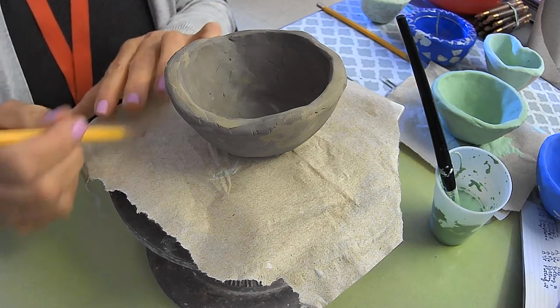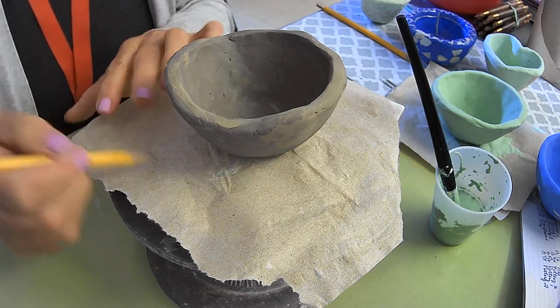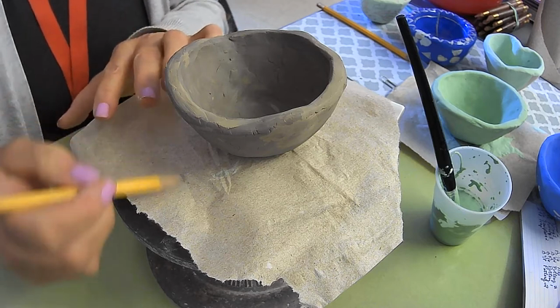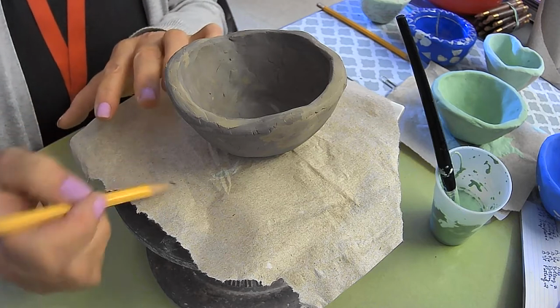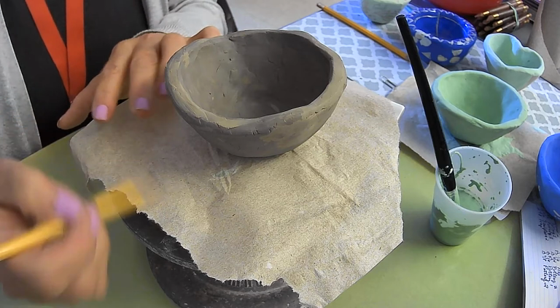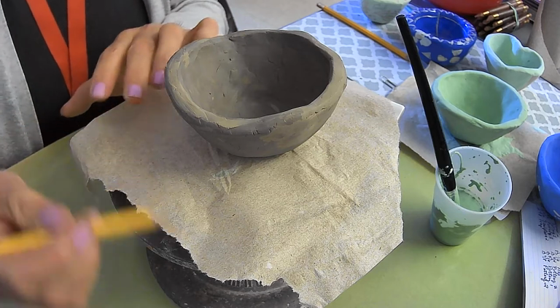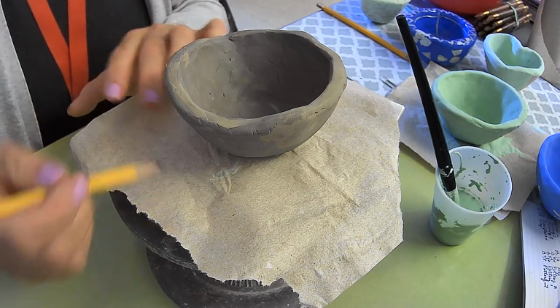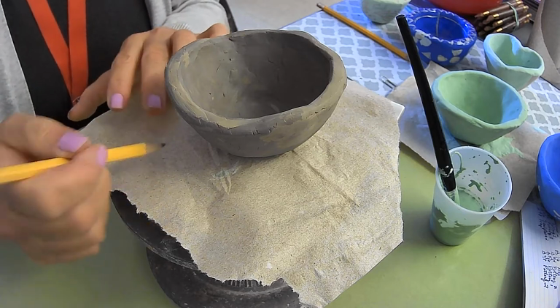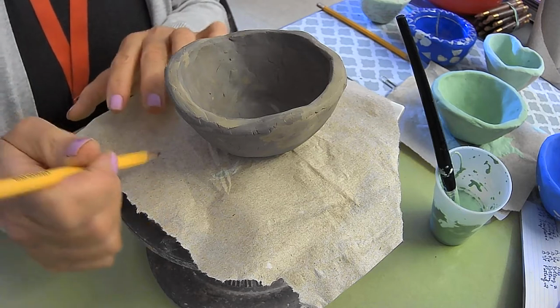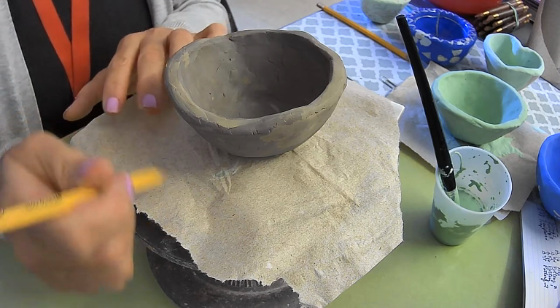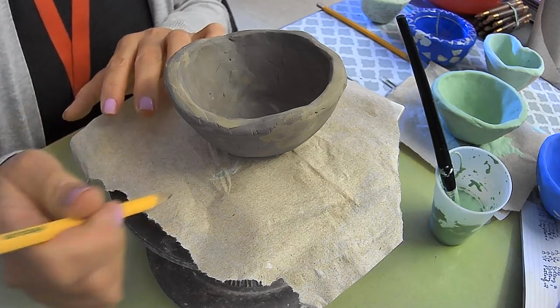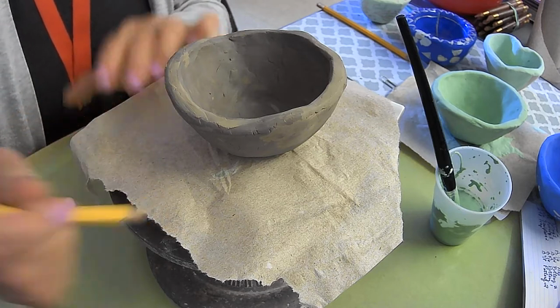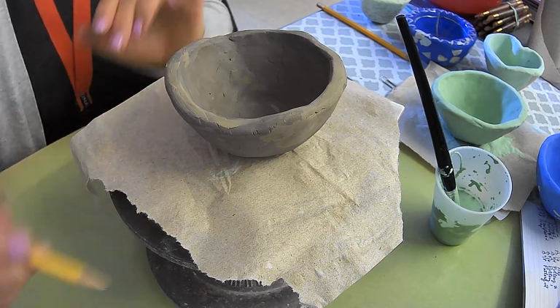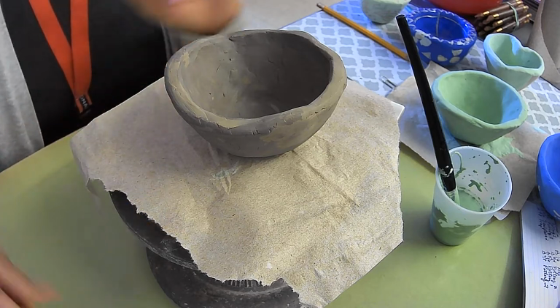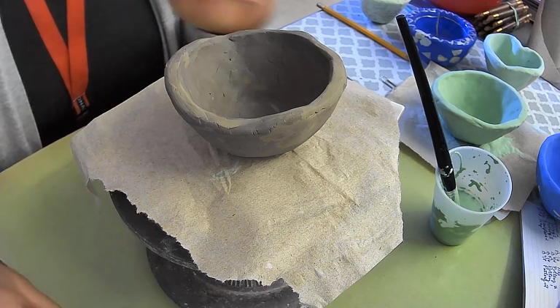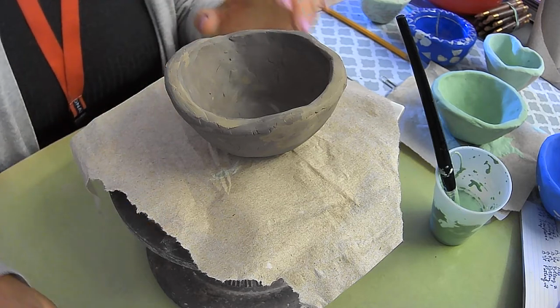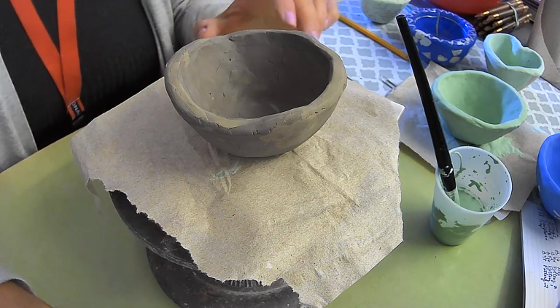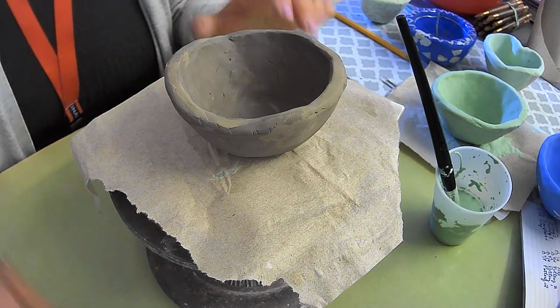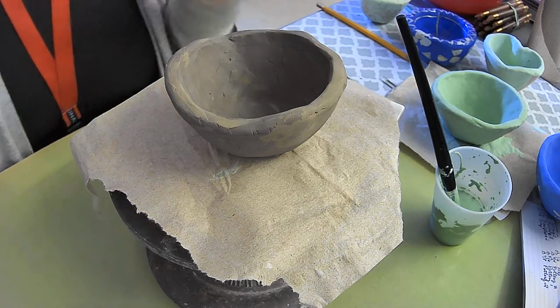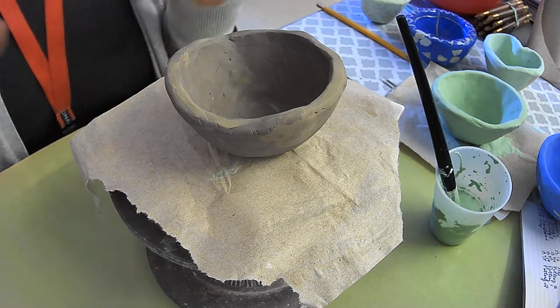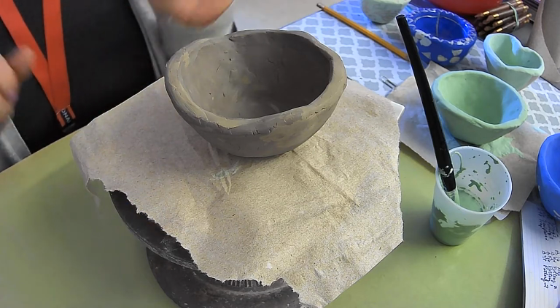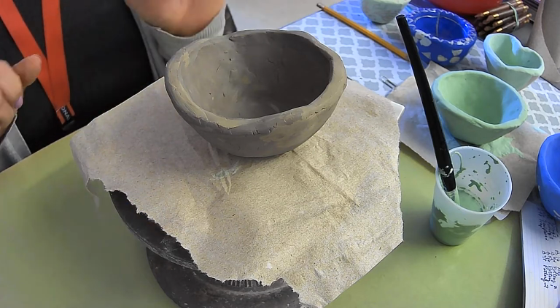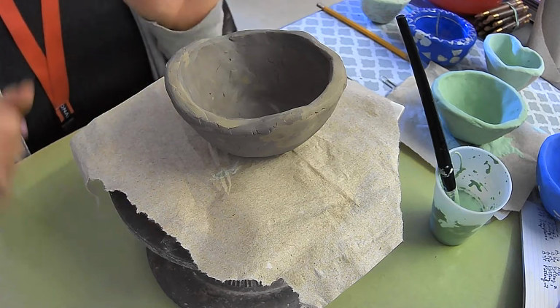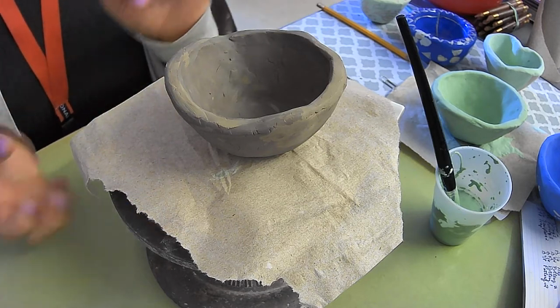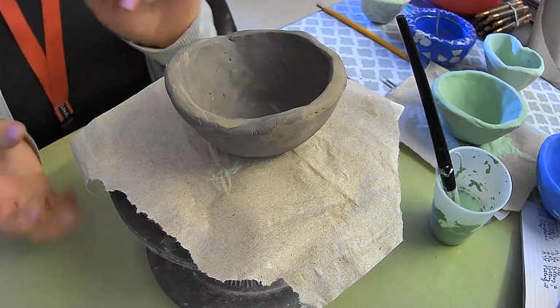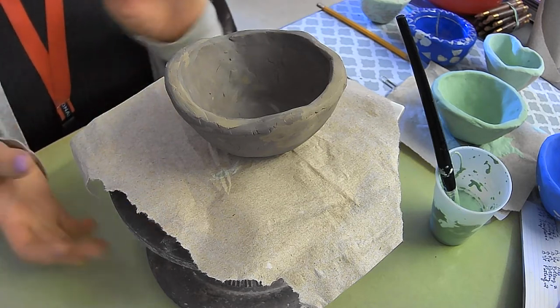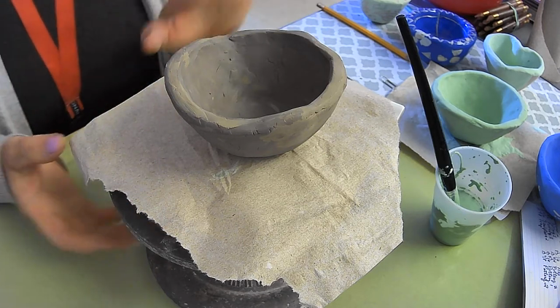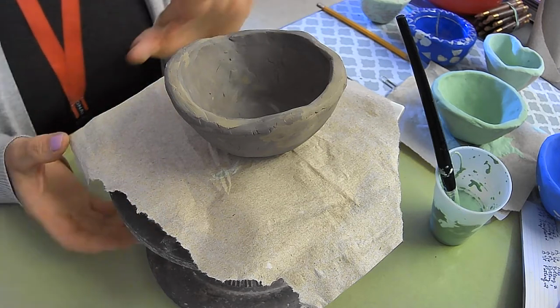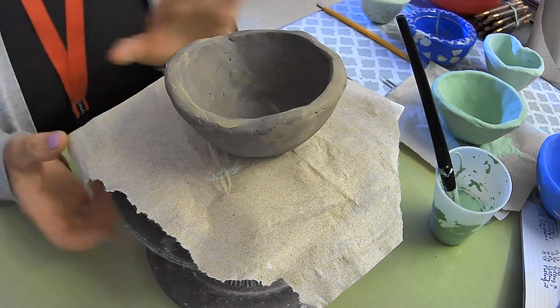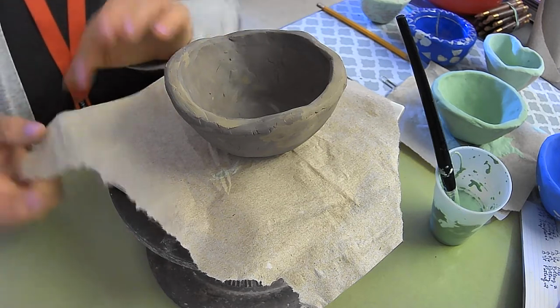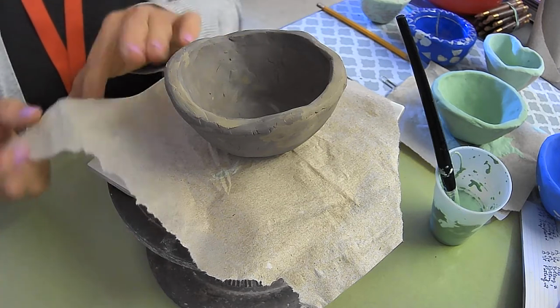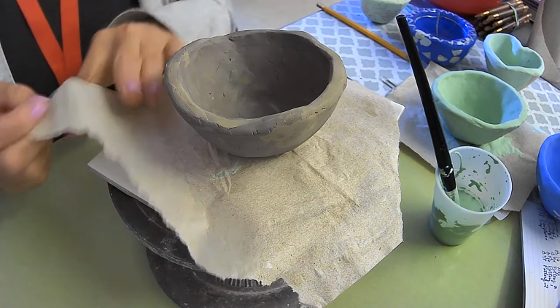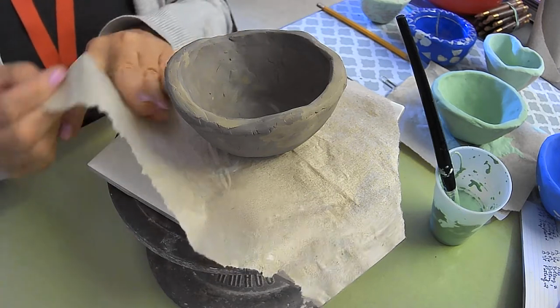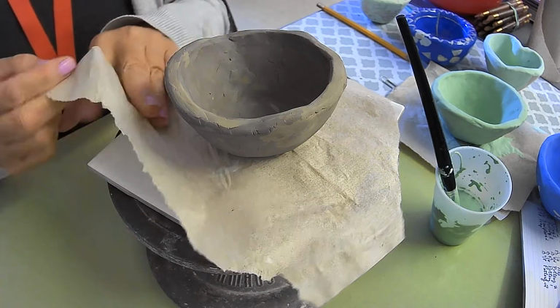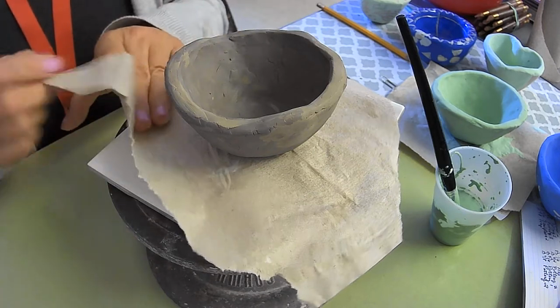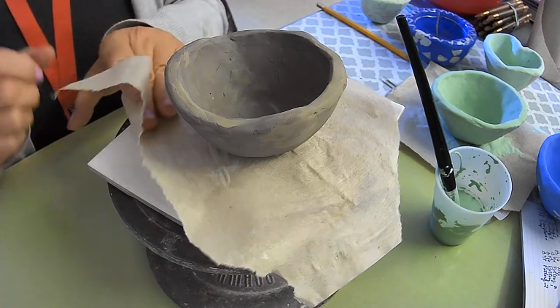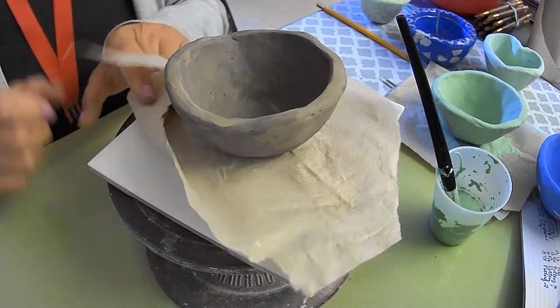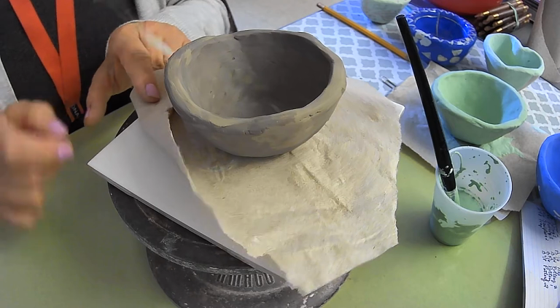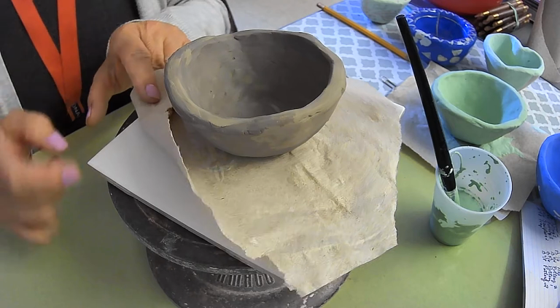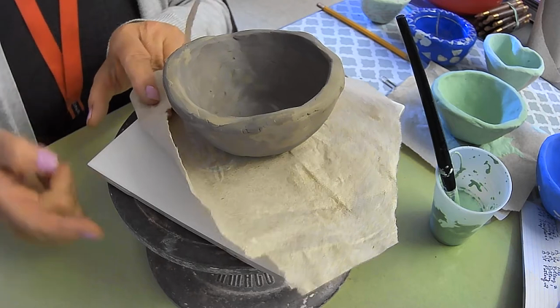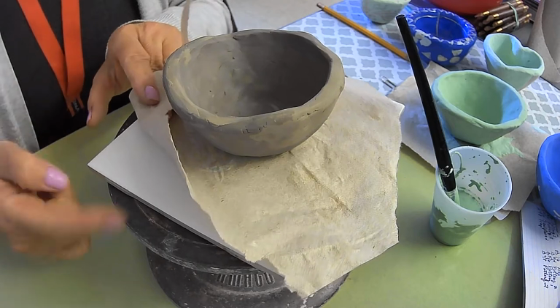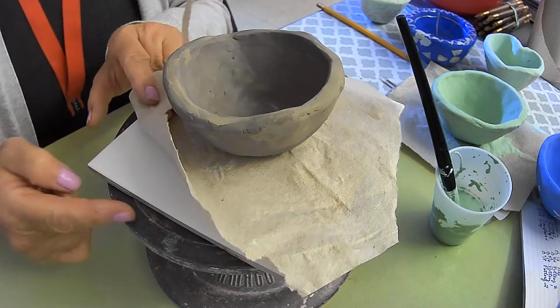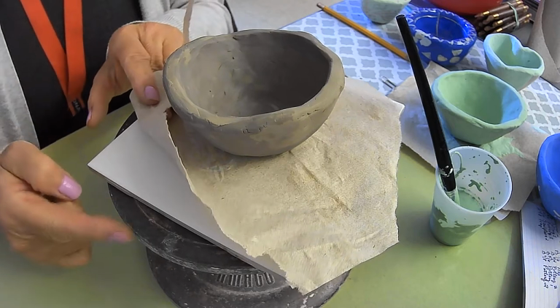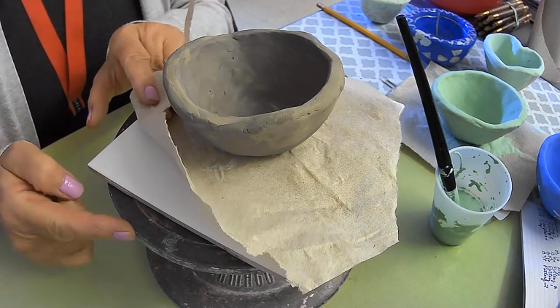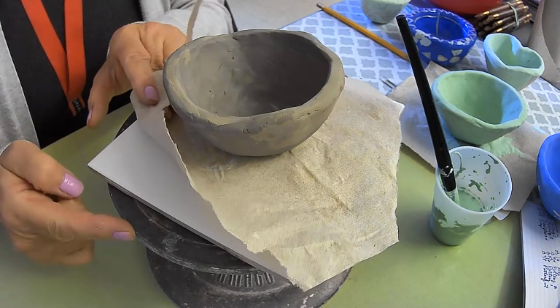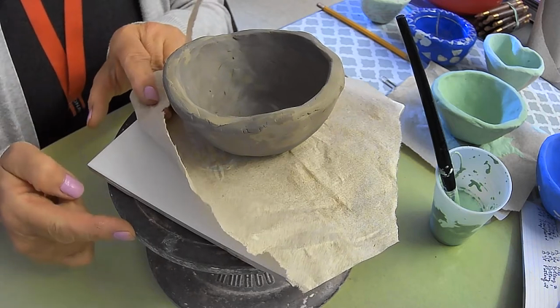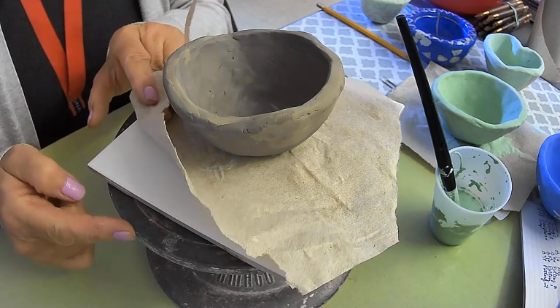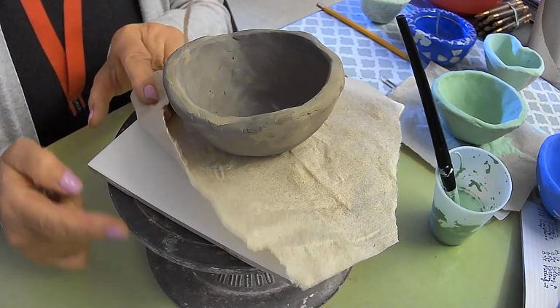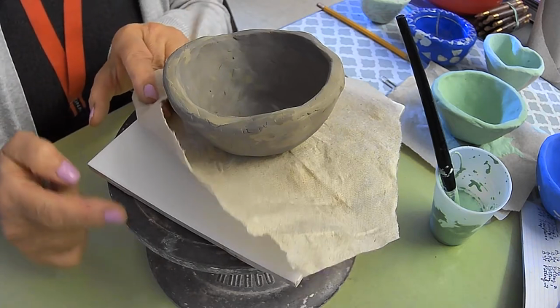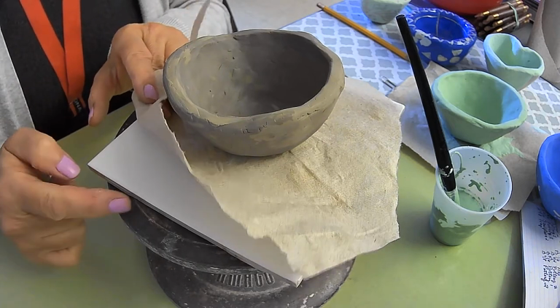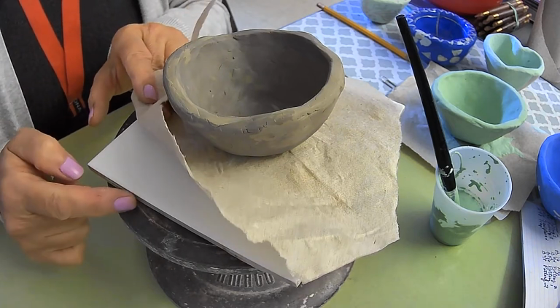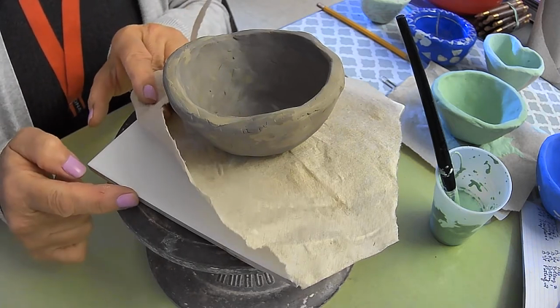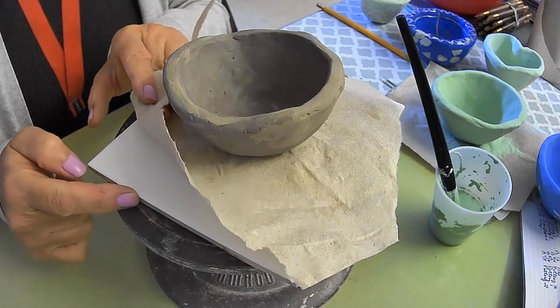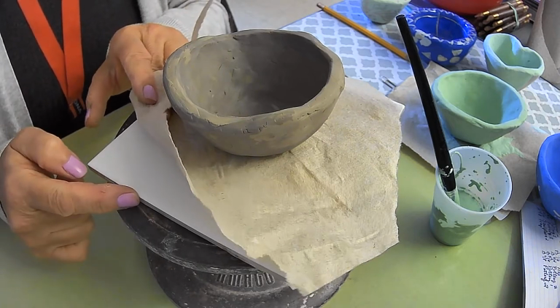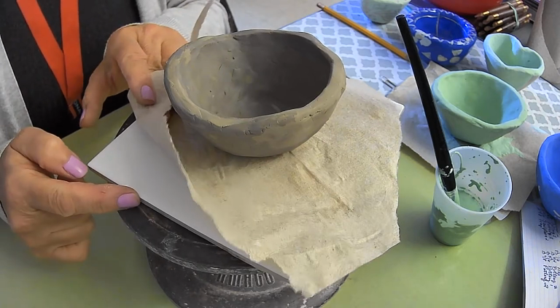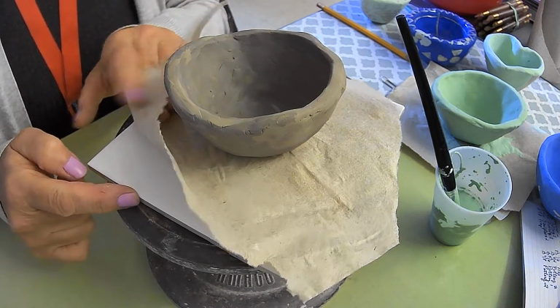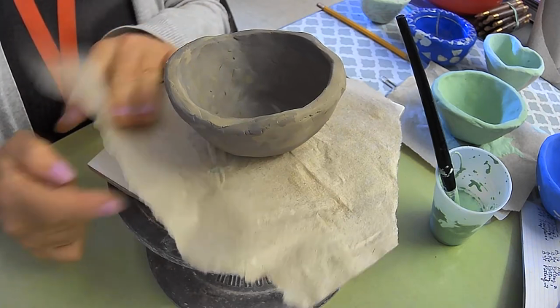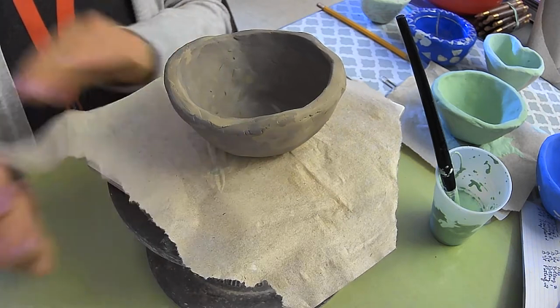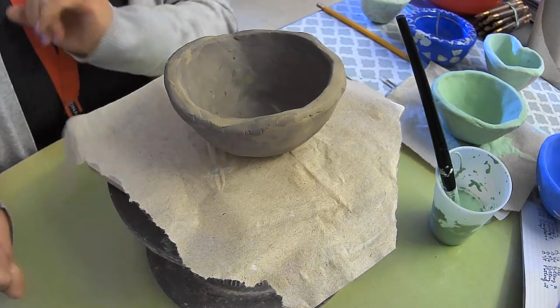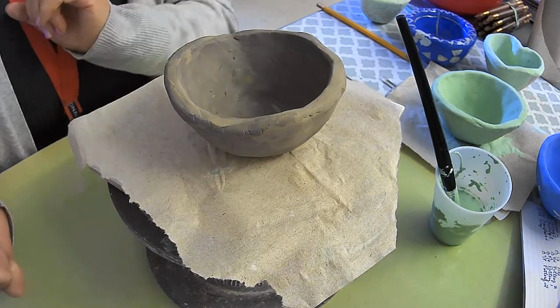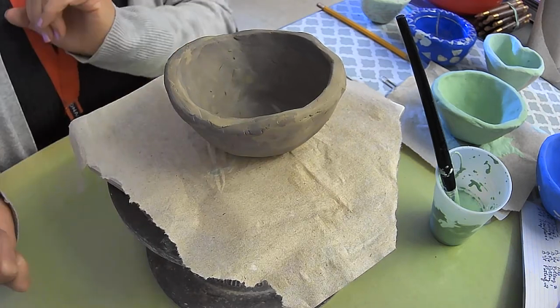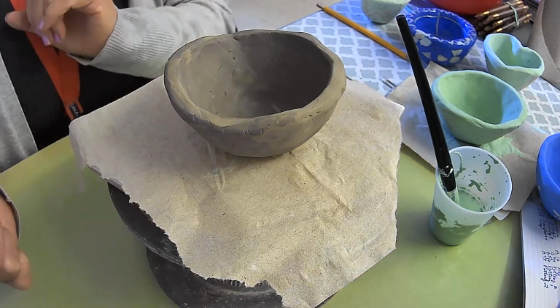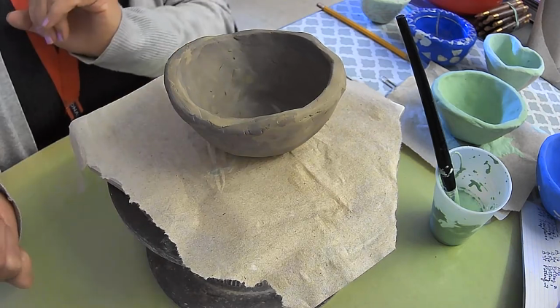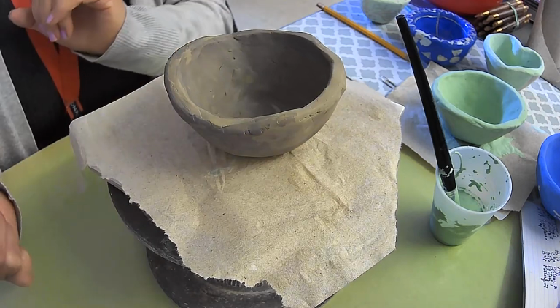You're going to need to write your name on the paper towel anyway. So as we saw in the setup video, we need a banding wheel, a tile, and the paper towel.